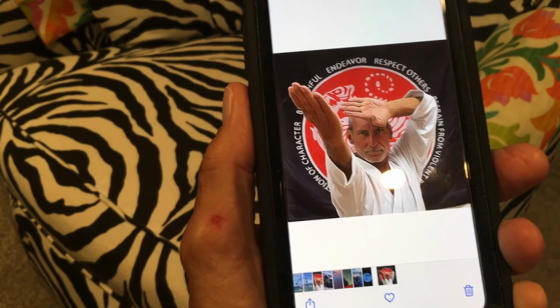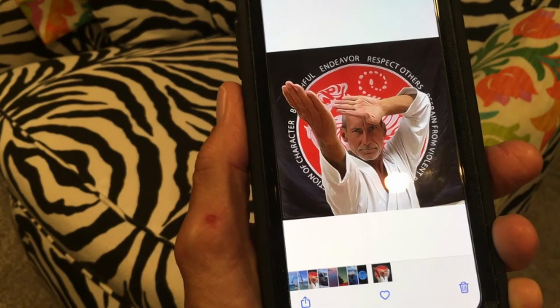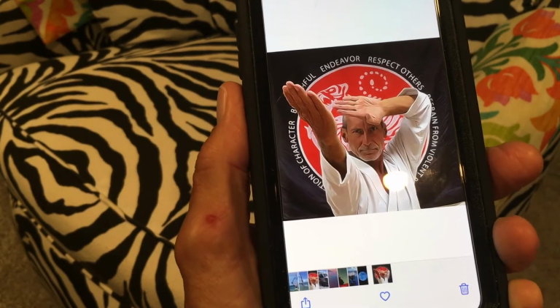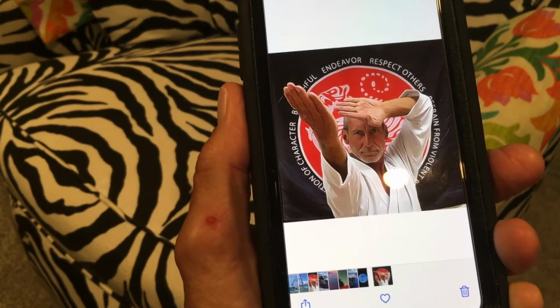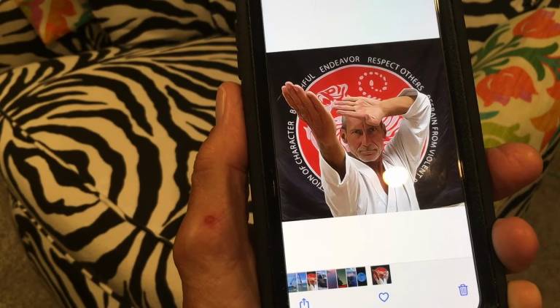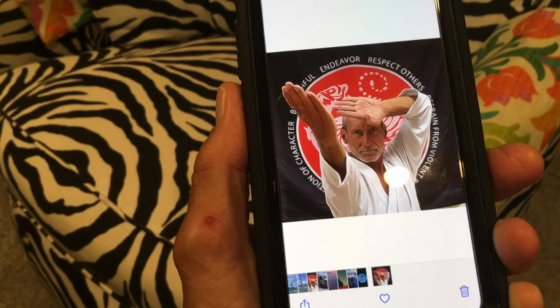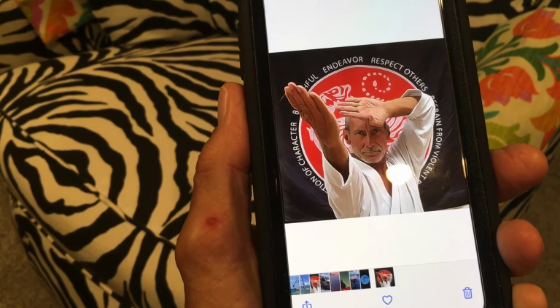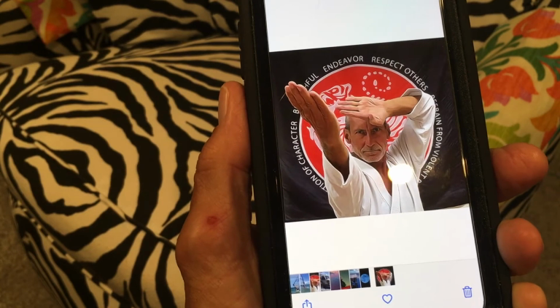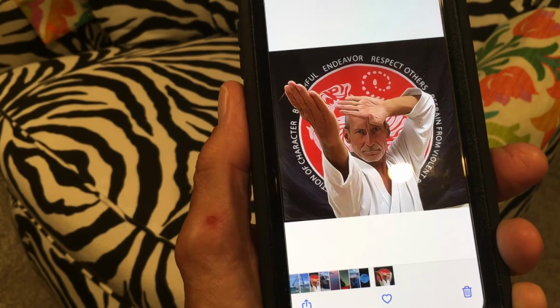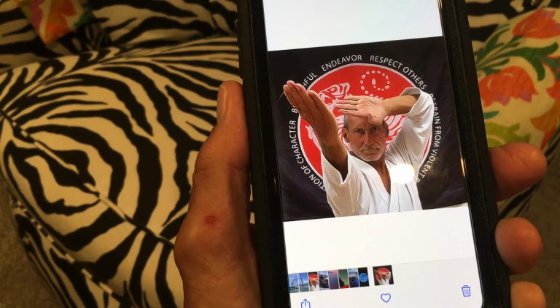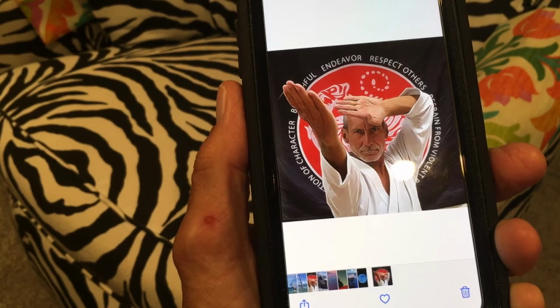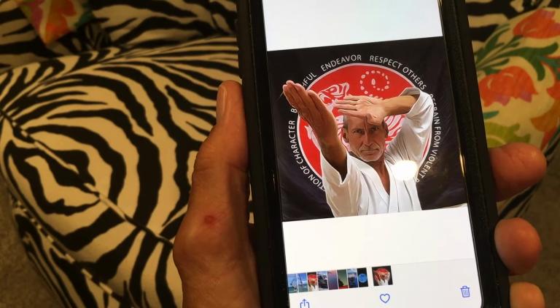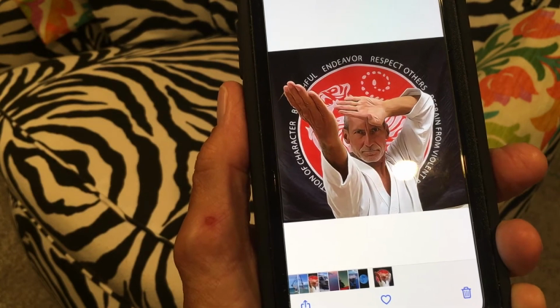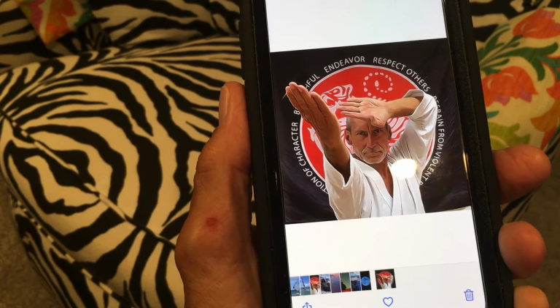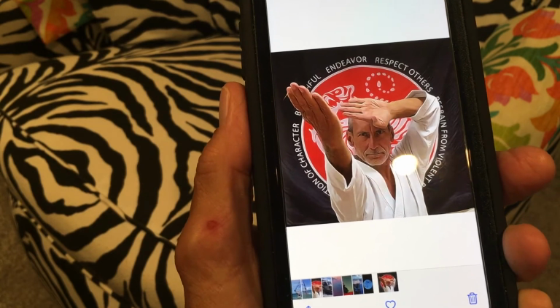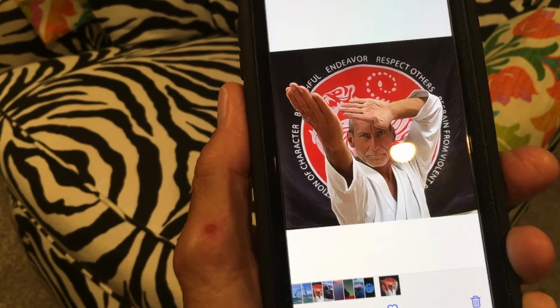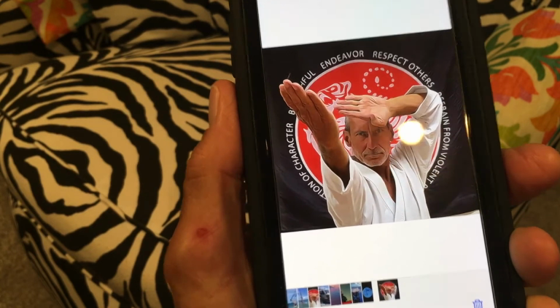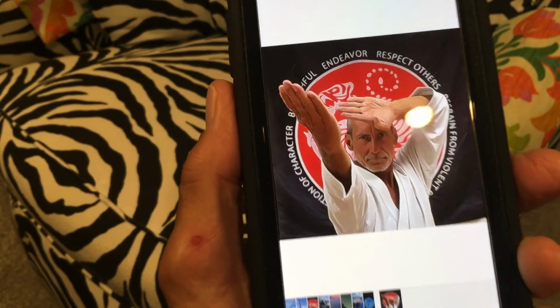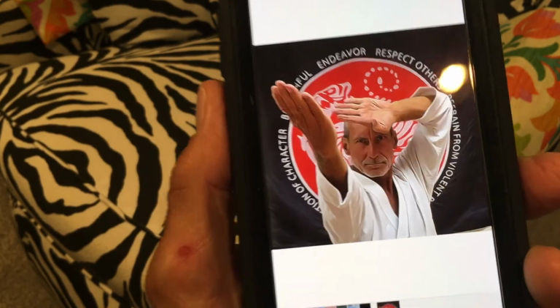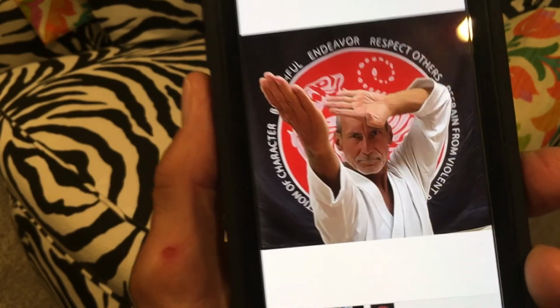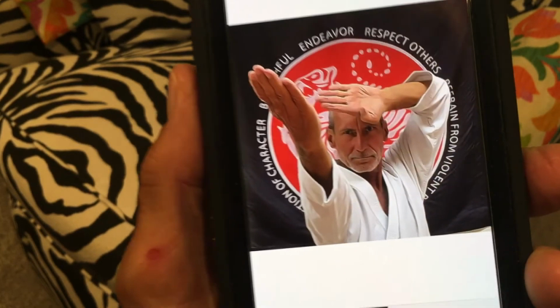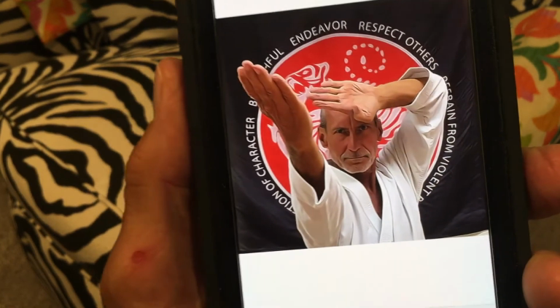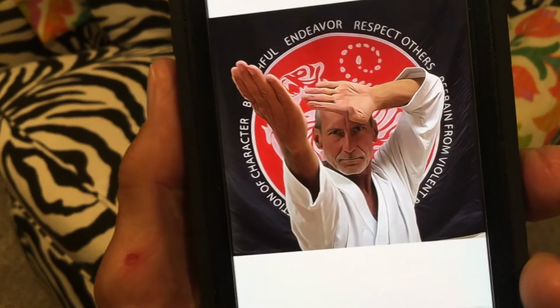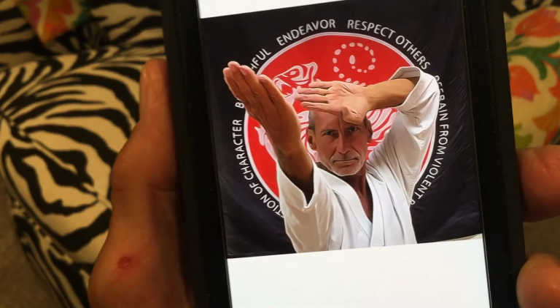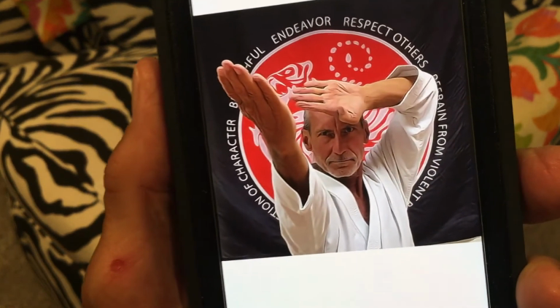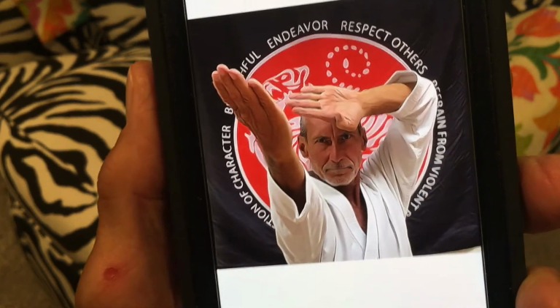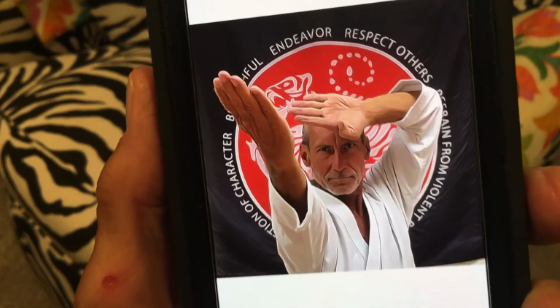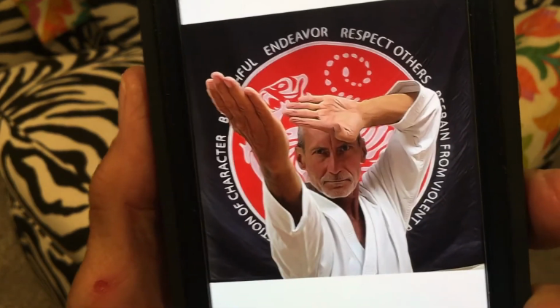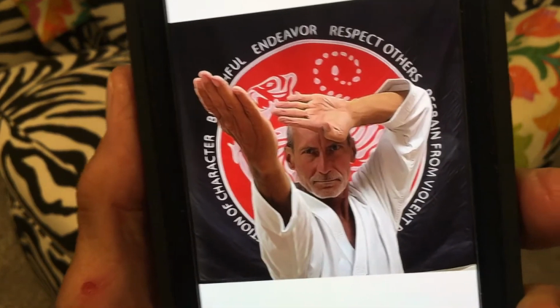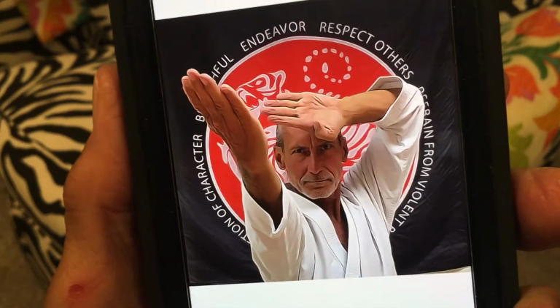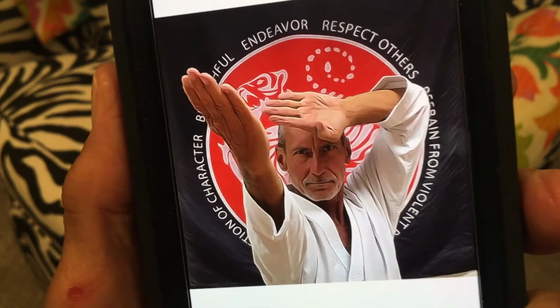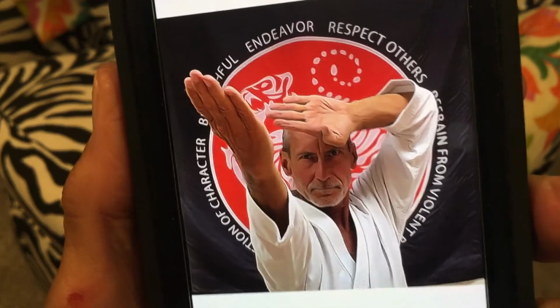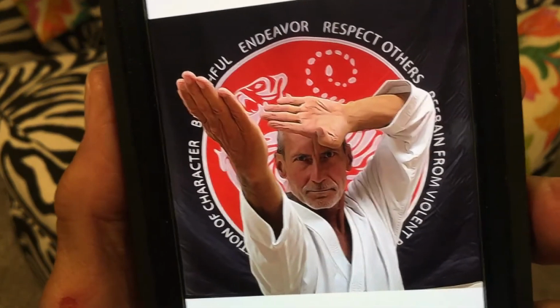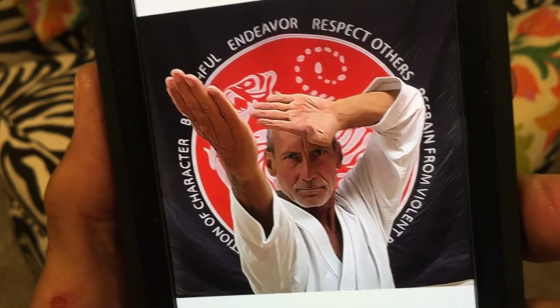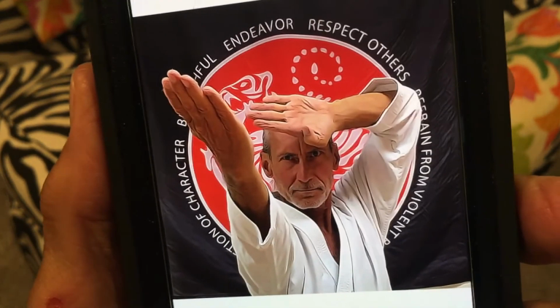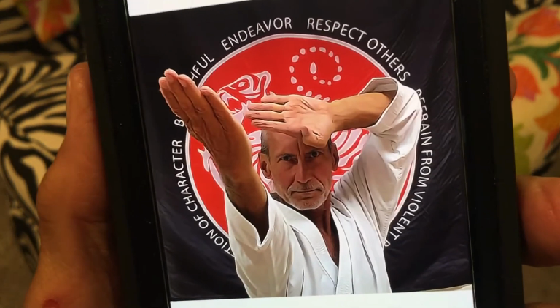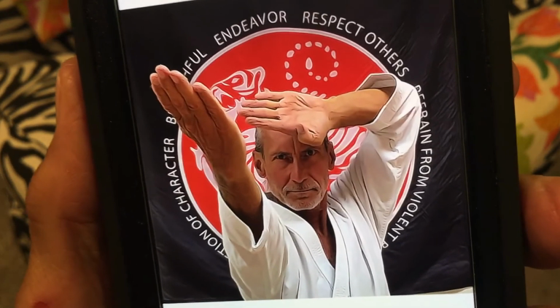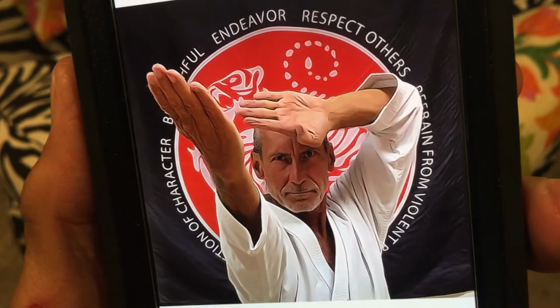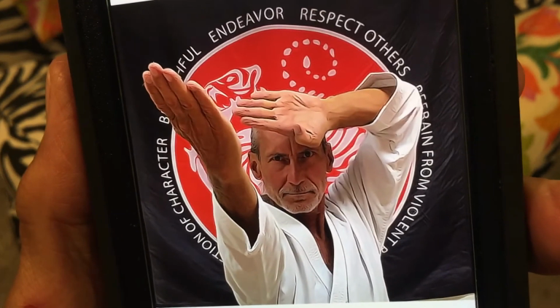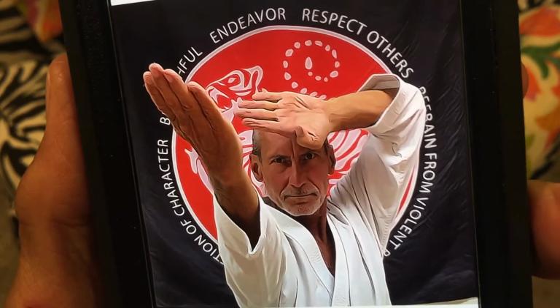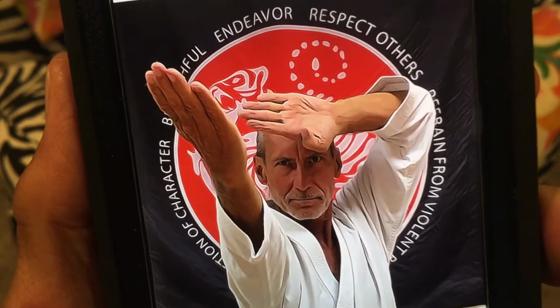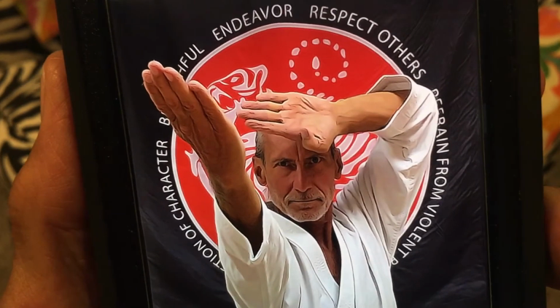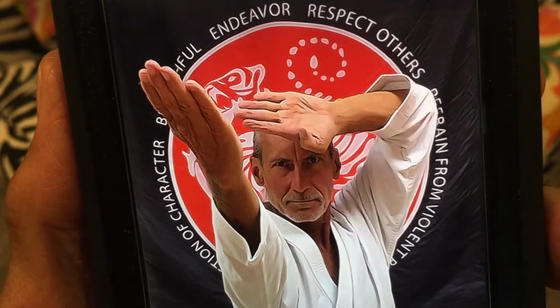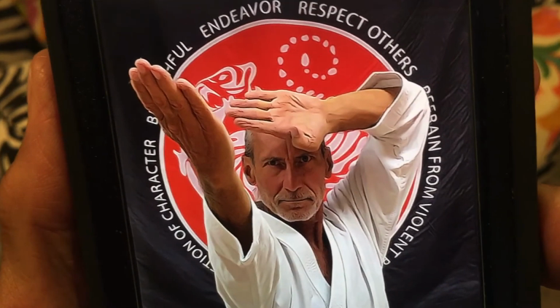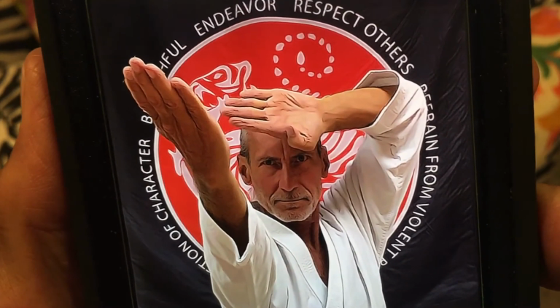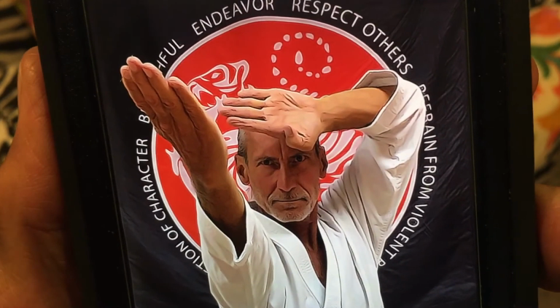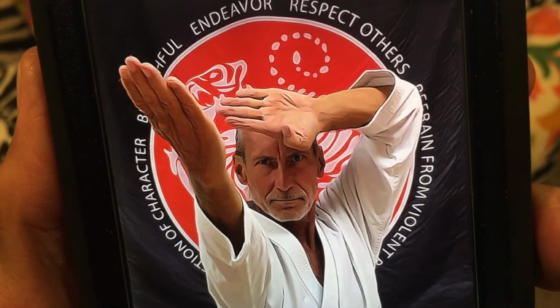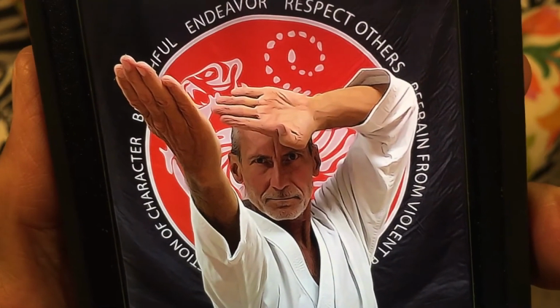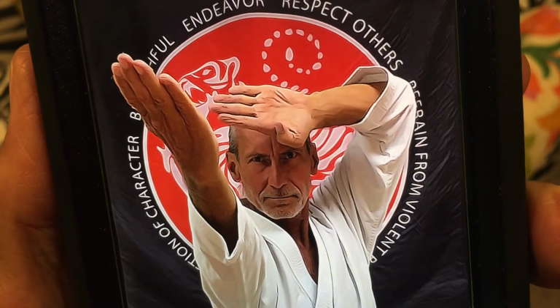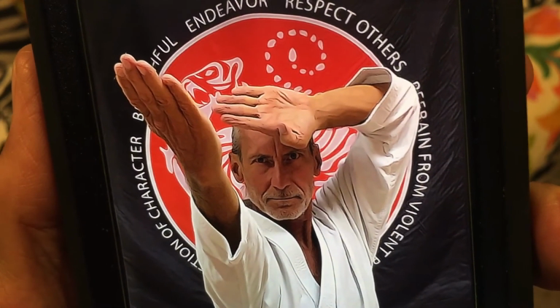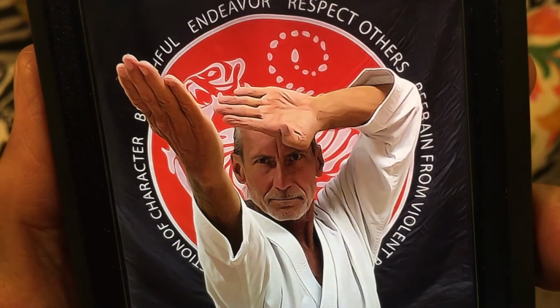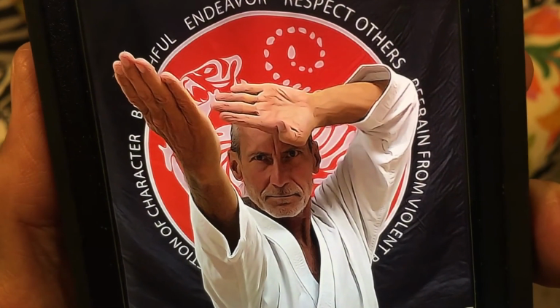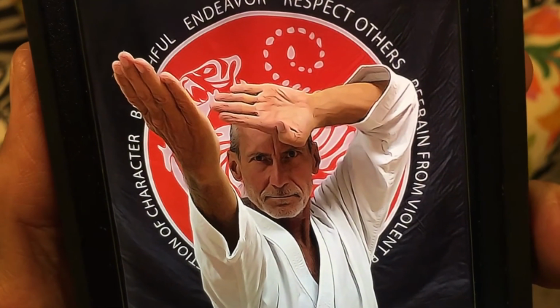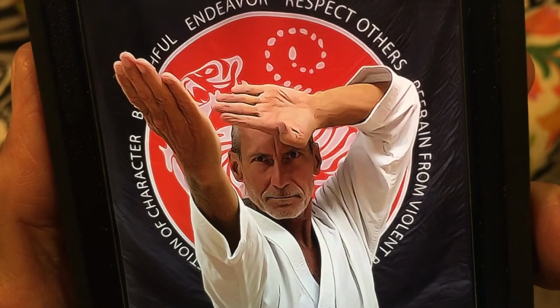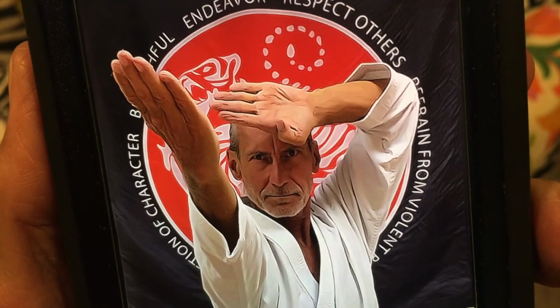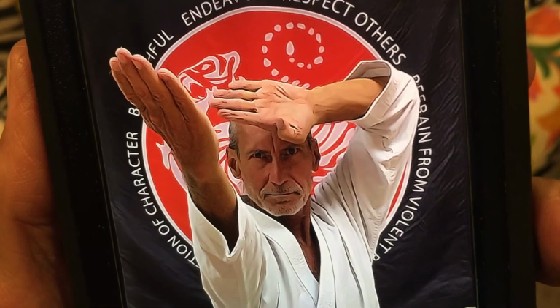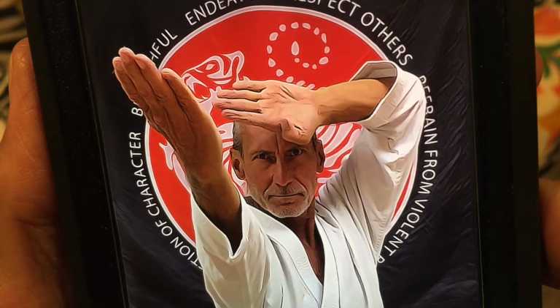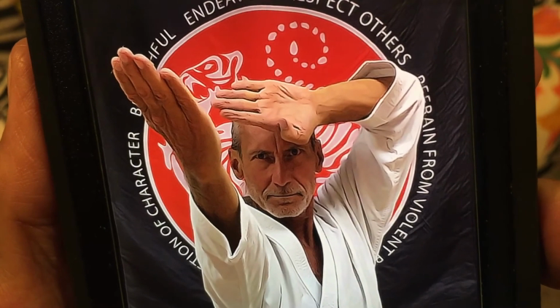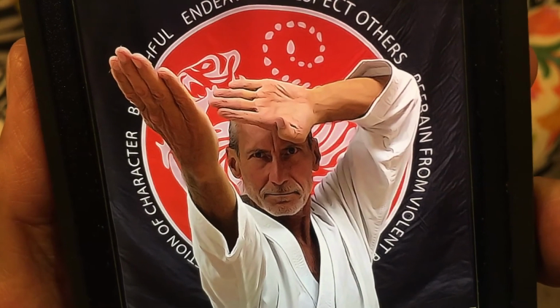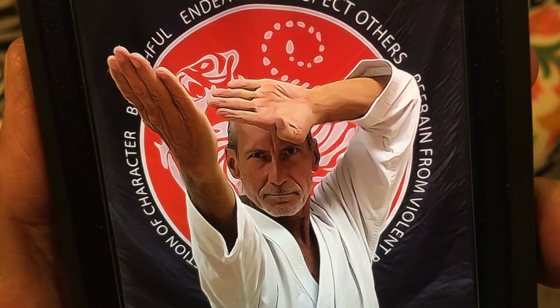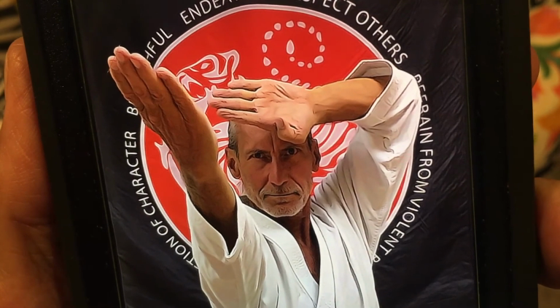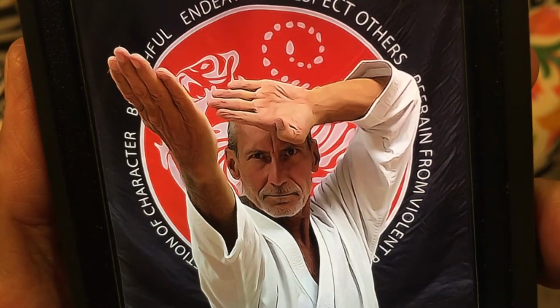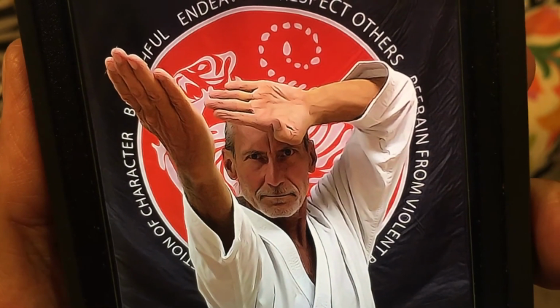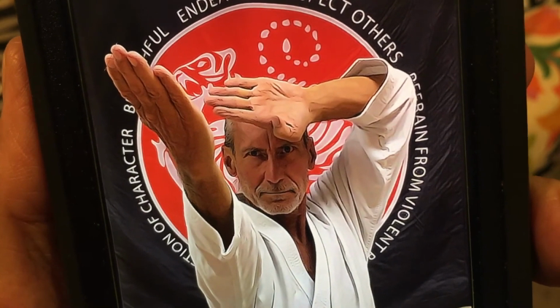If you like this video, subscribe to my channel and check out my other awesome videos on how to do stuff on your iPhone. Peace out.